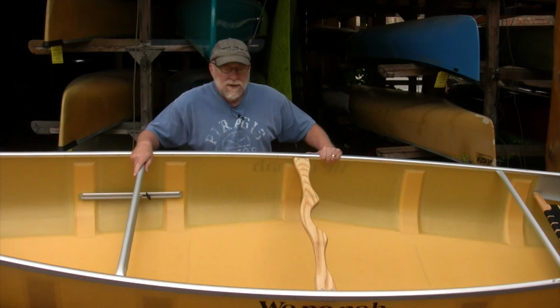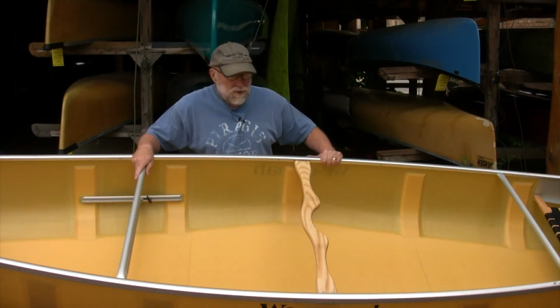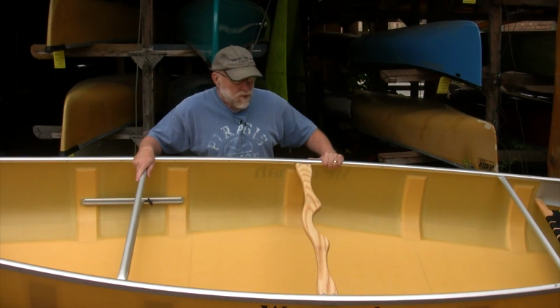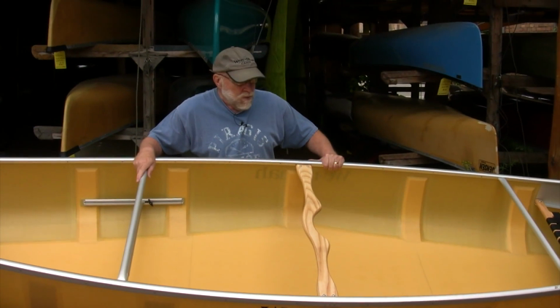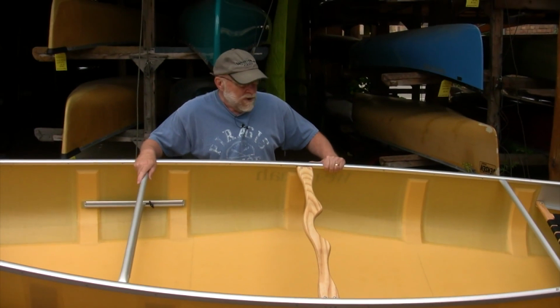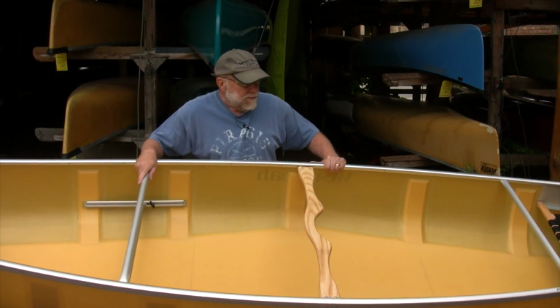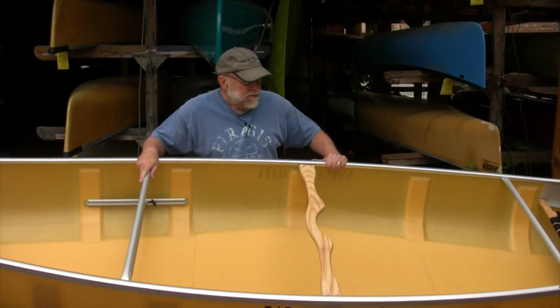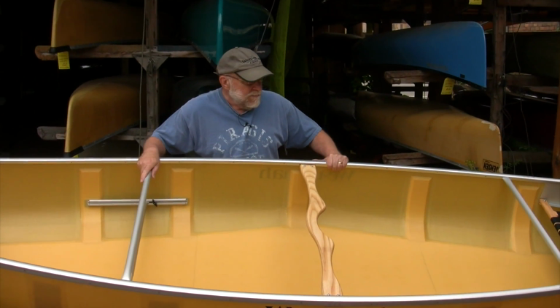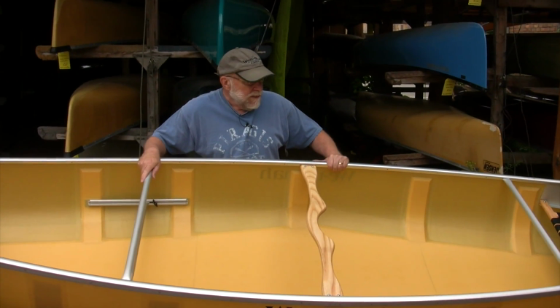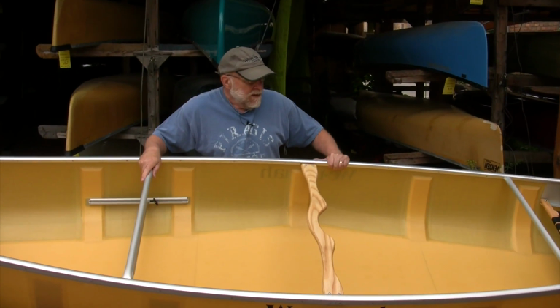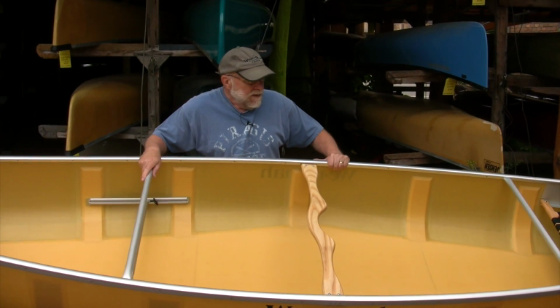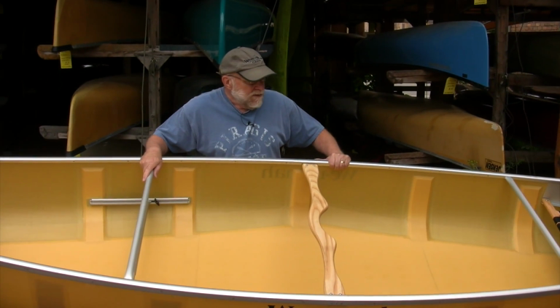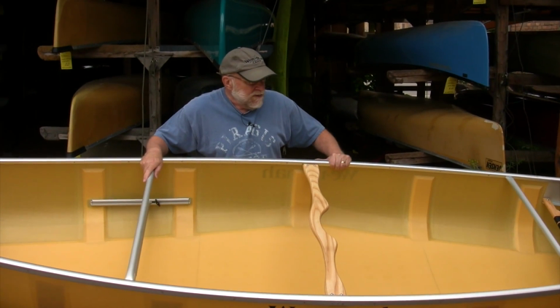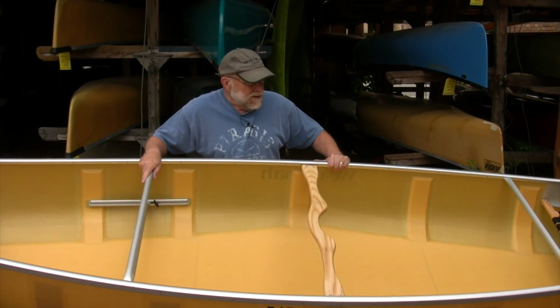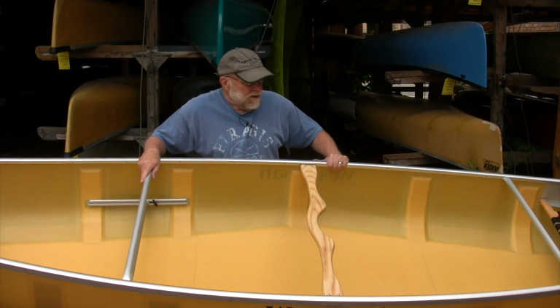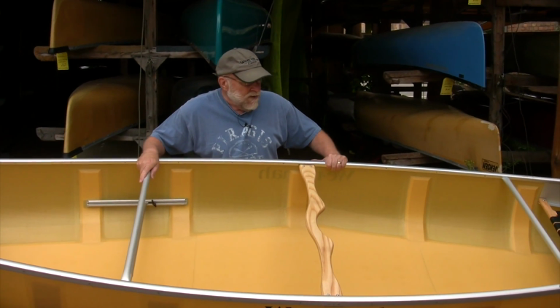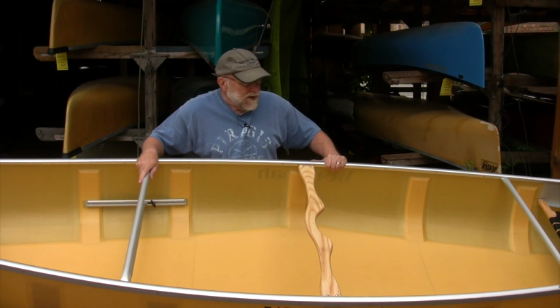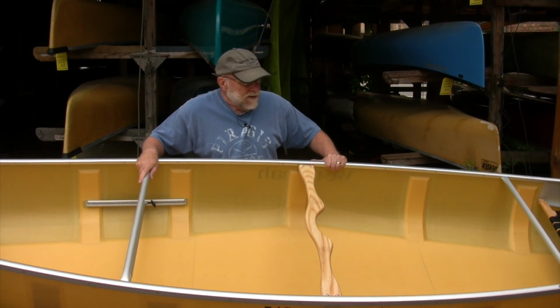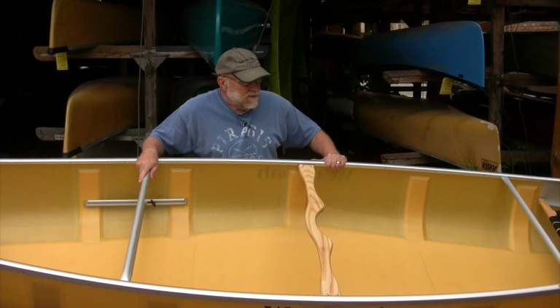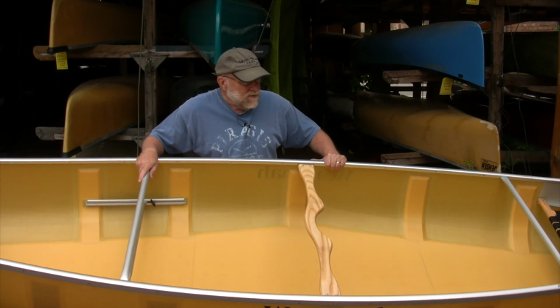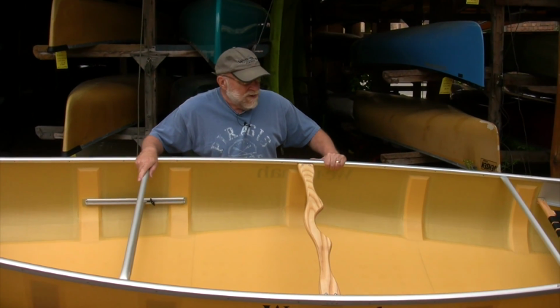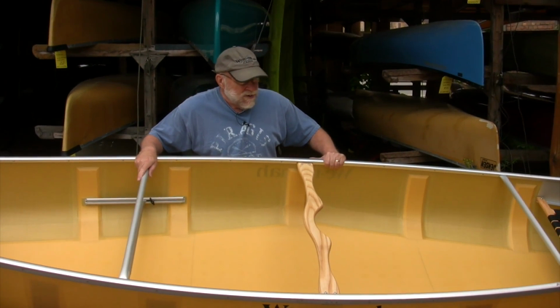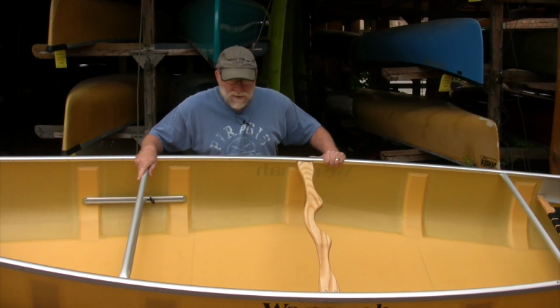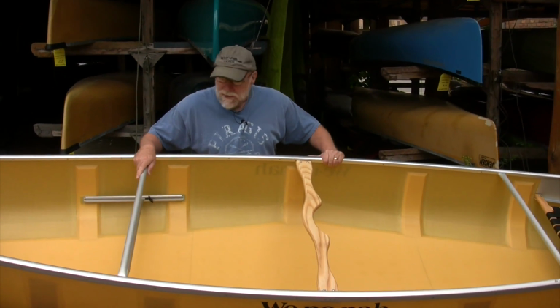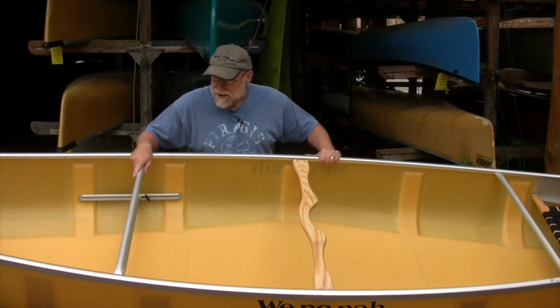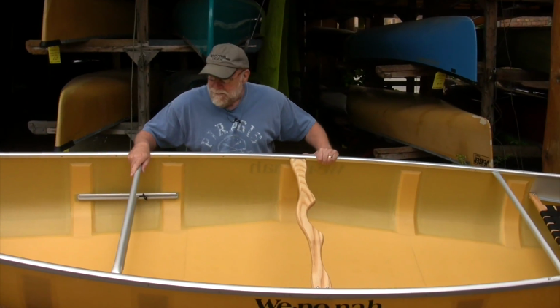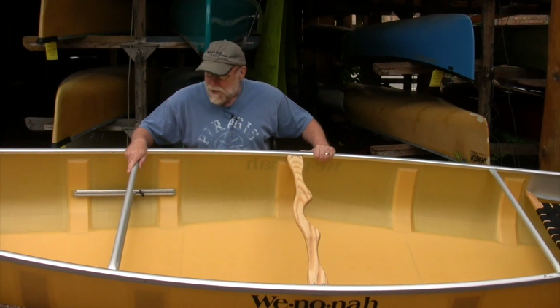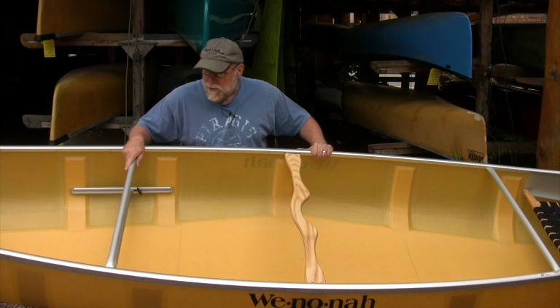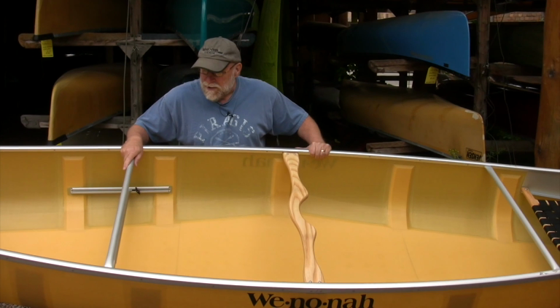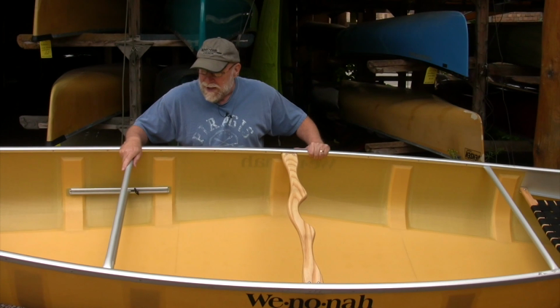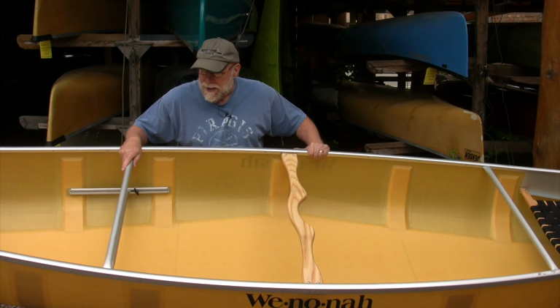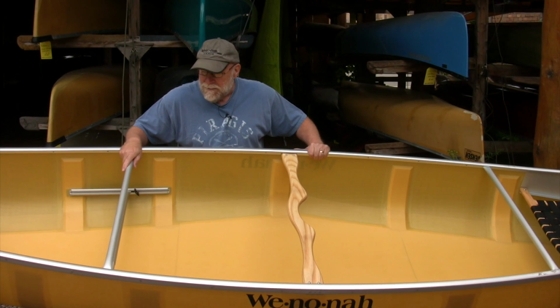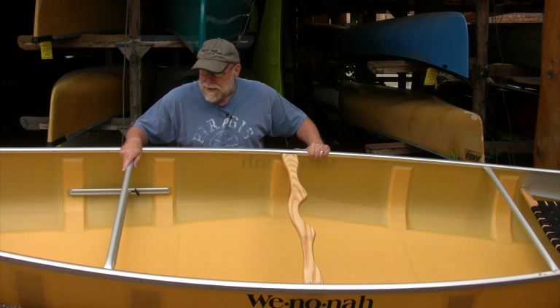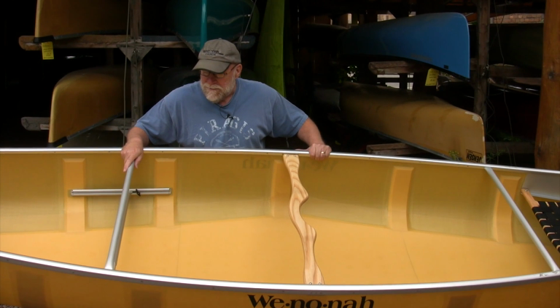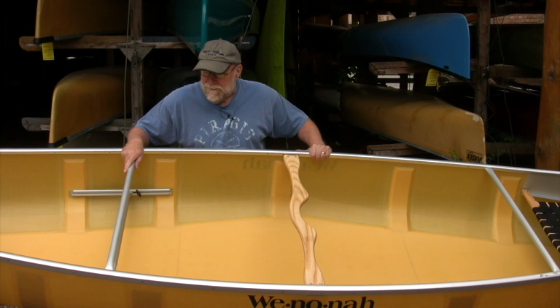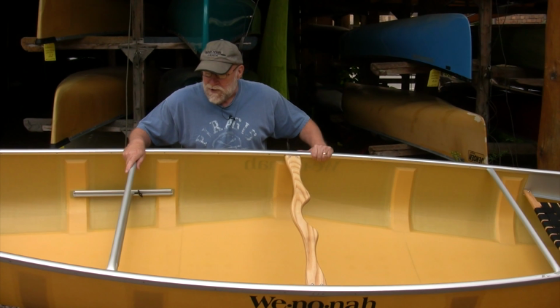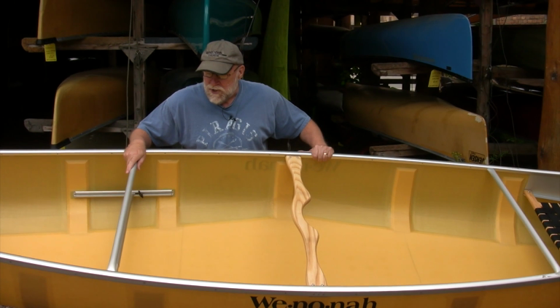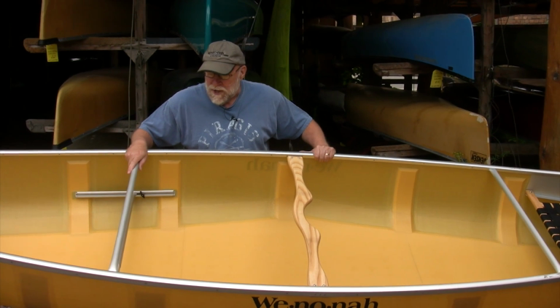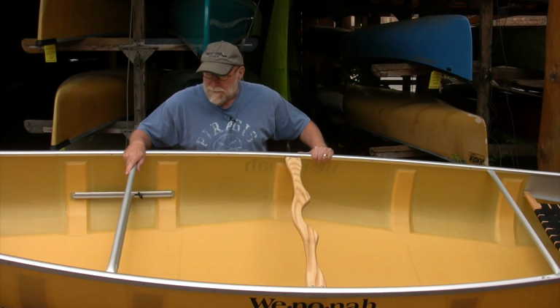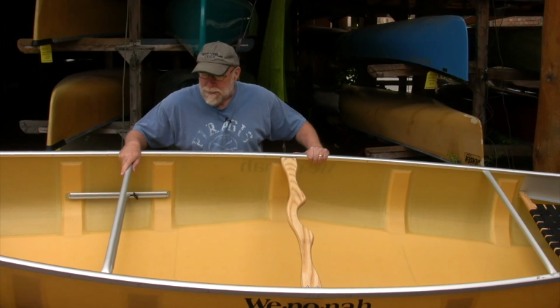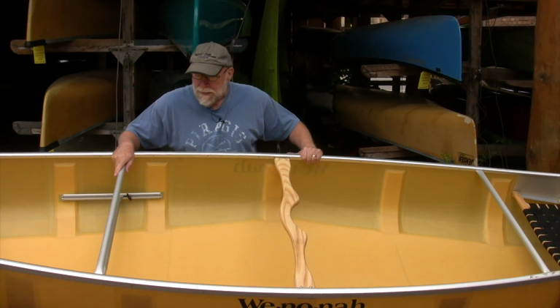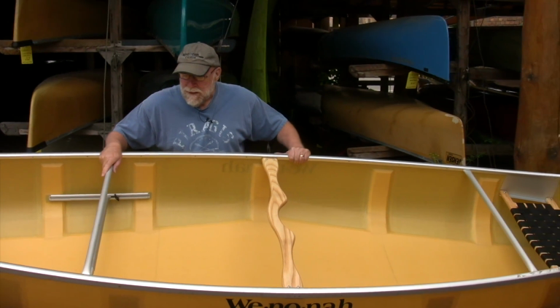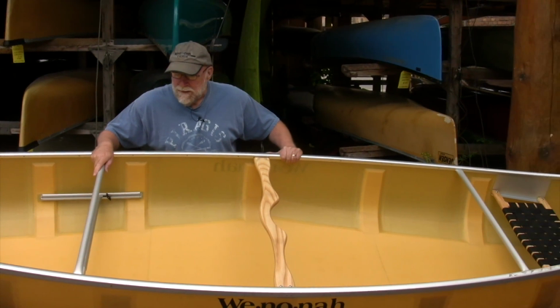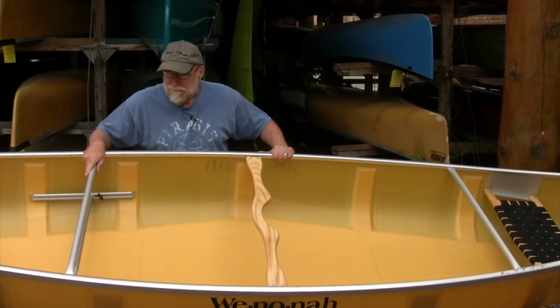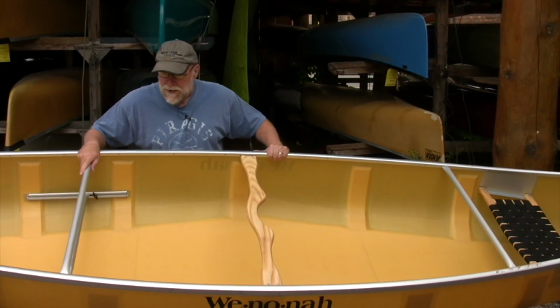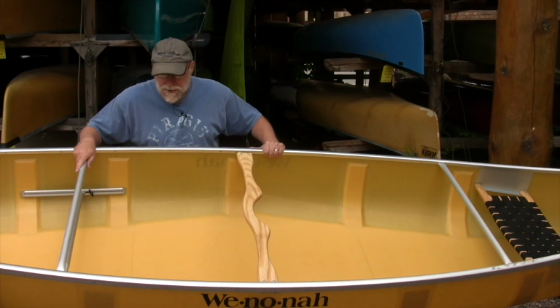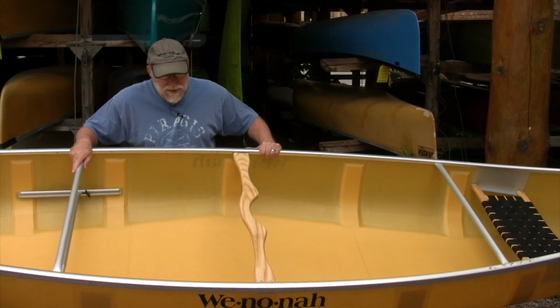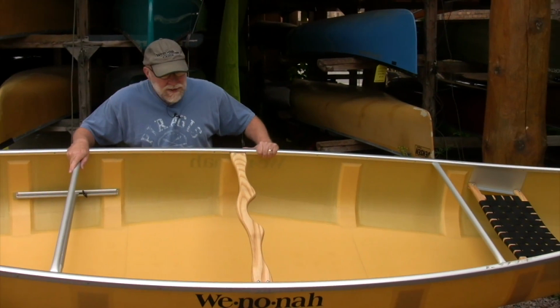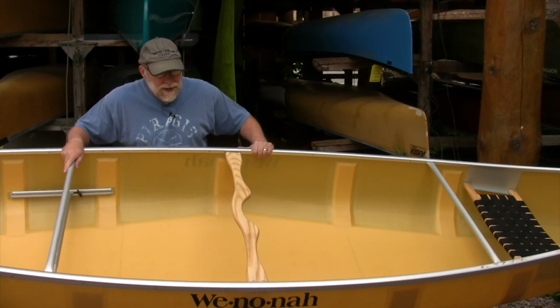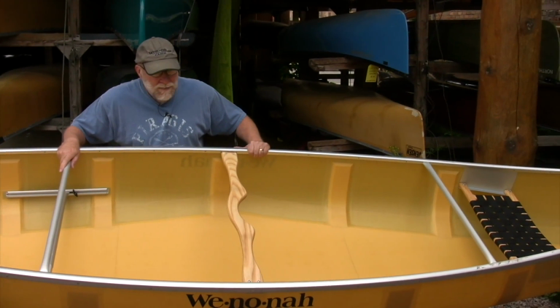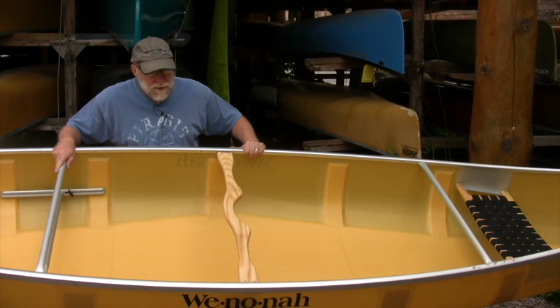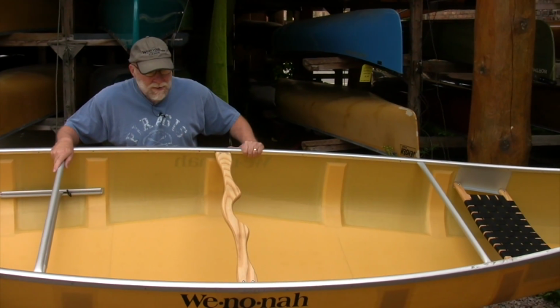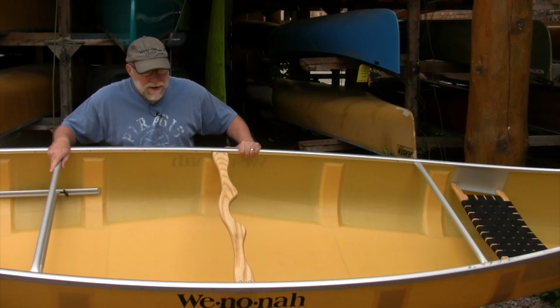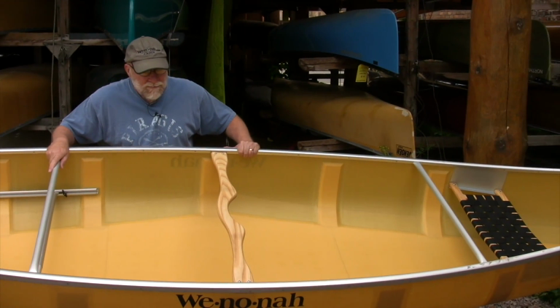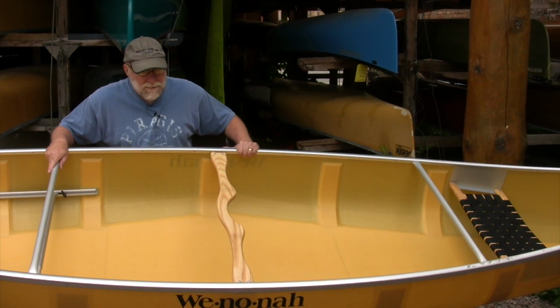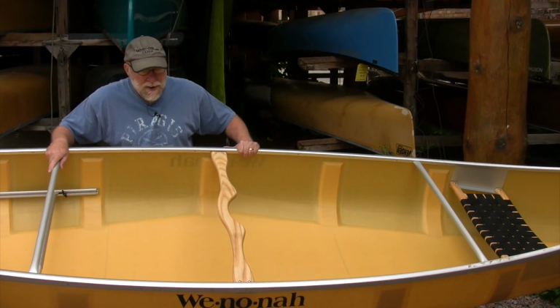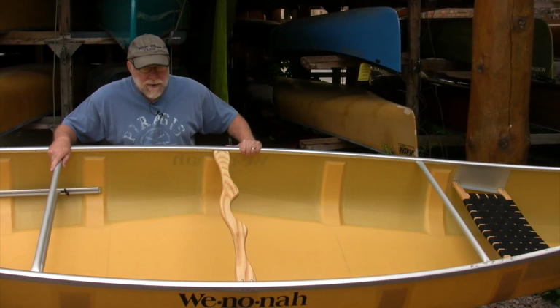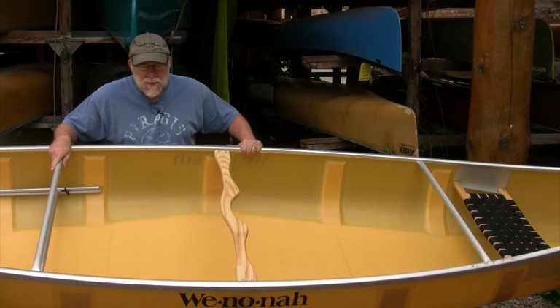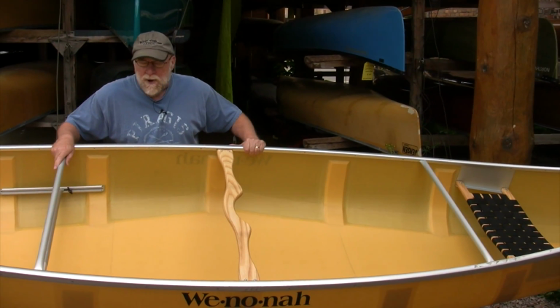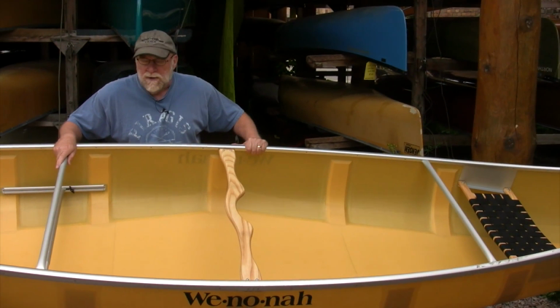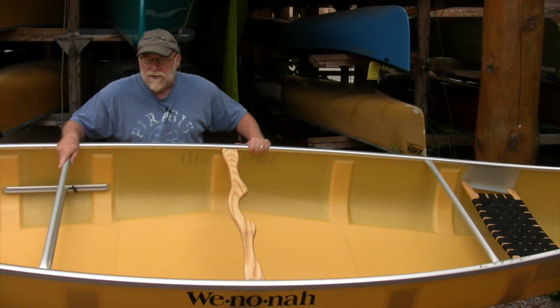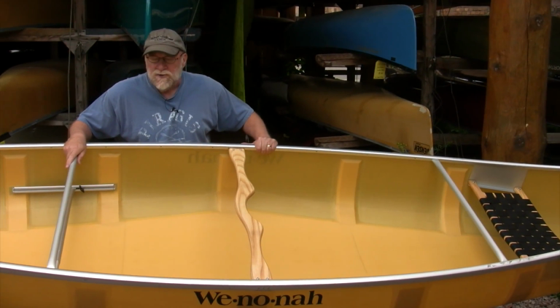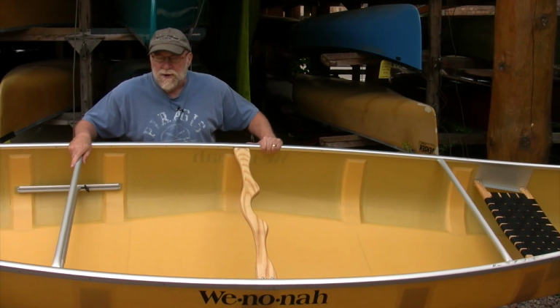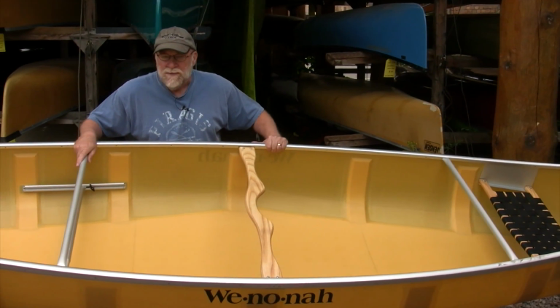This is a great traditional type boat — camping, fishing, very stable, great for boundary water trips, and day tripping for medium sized loads.